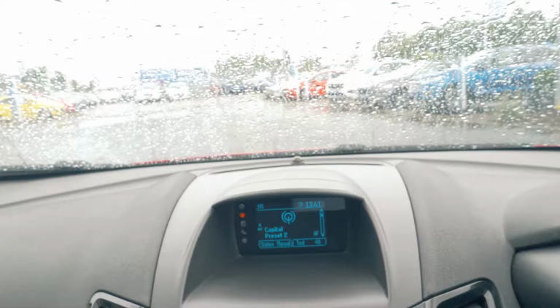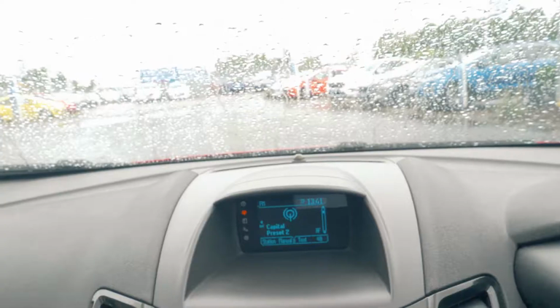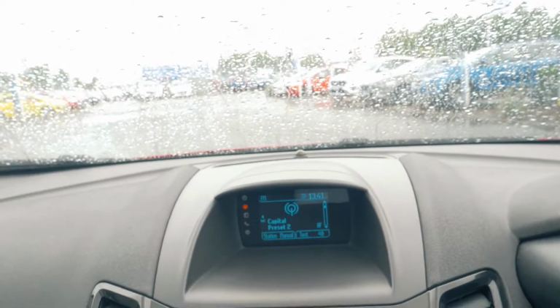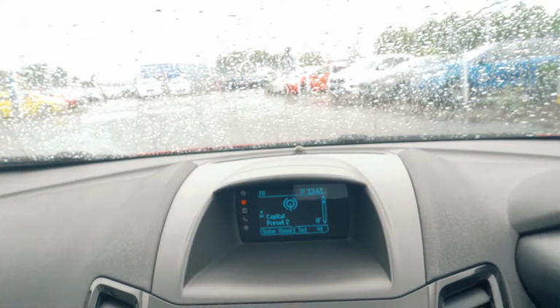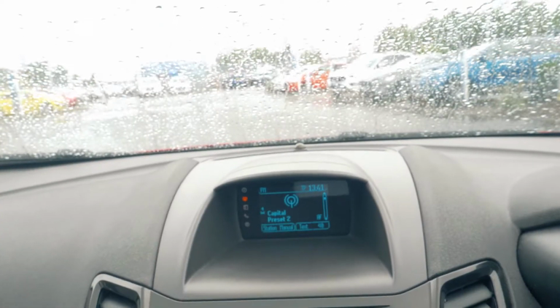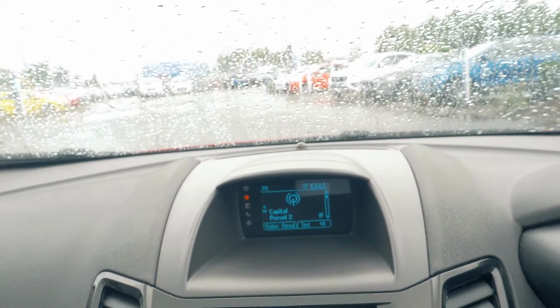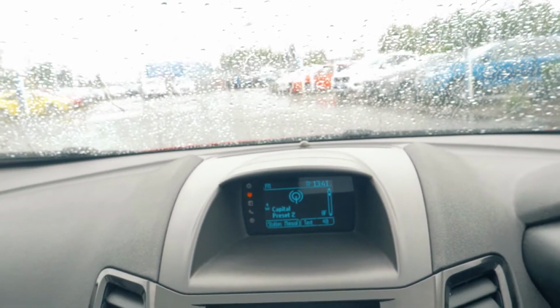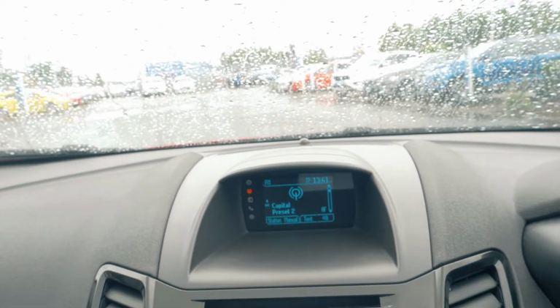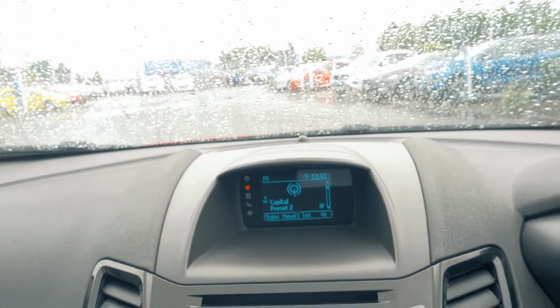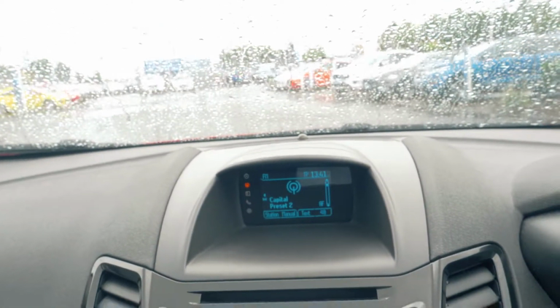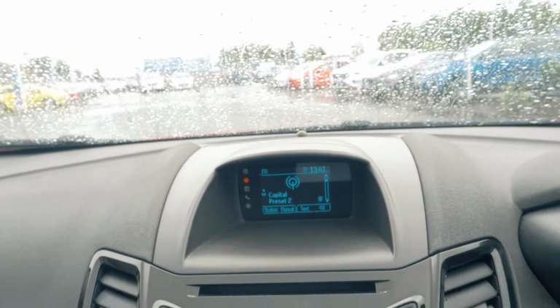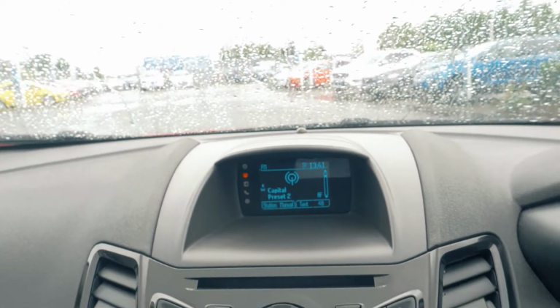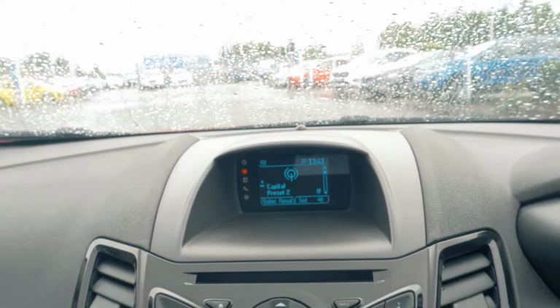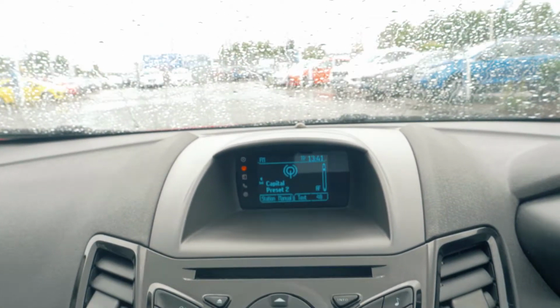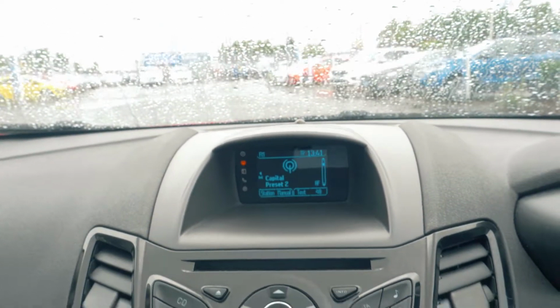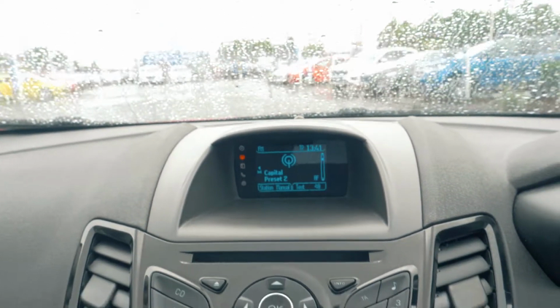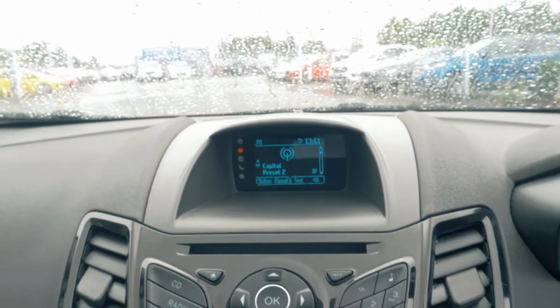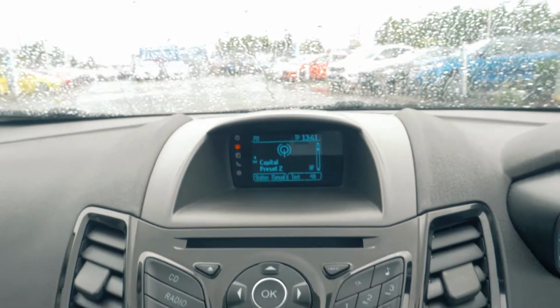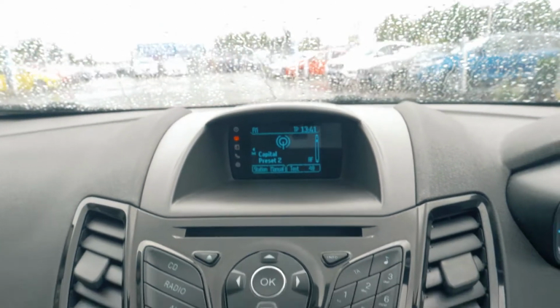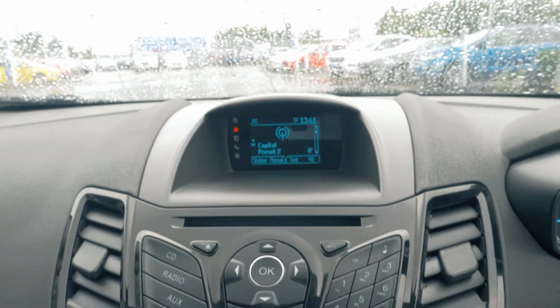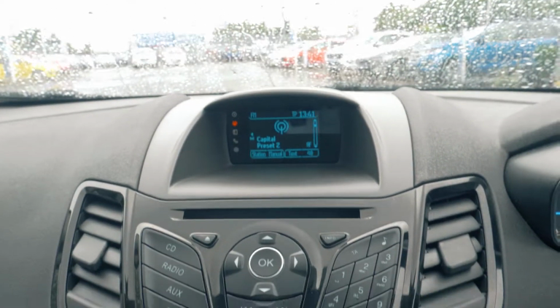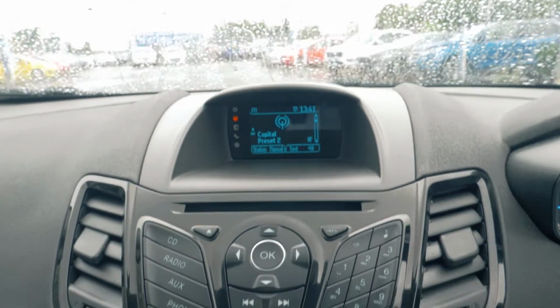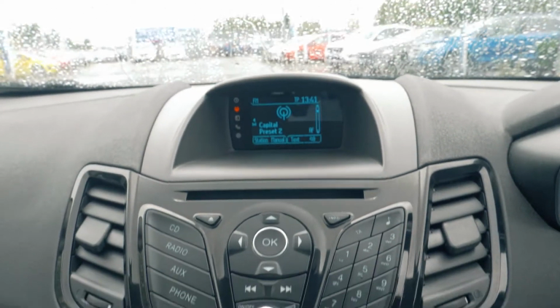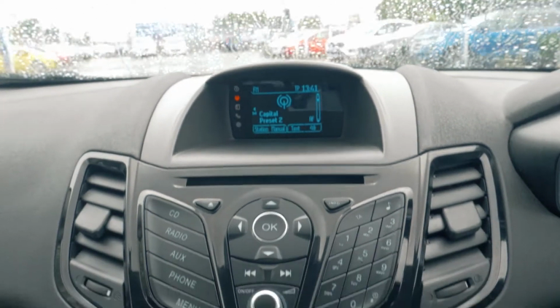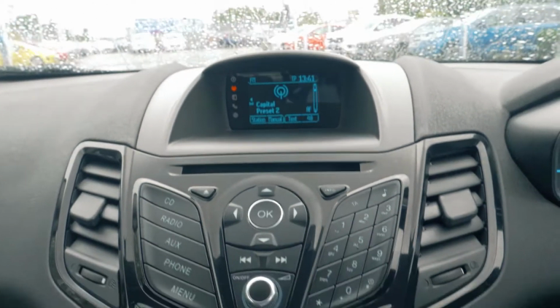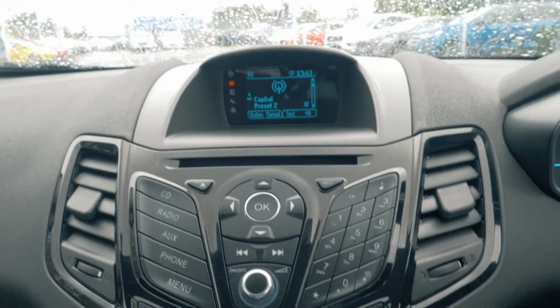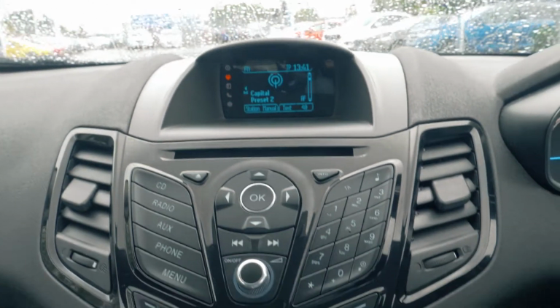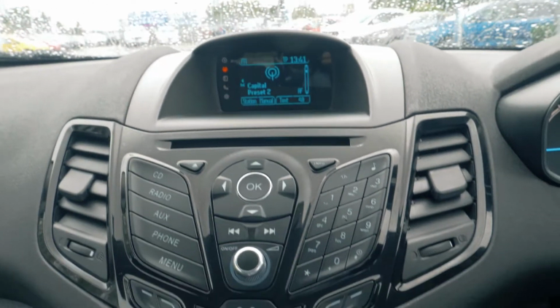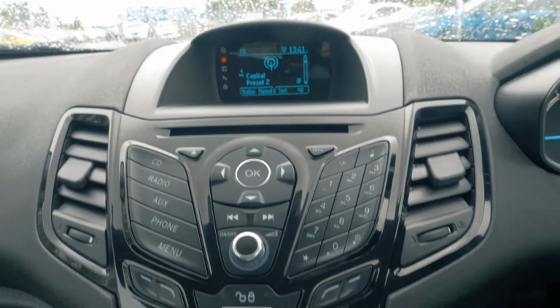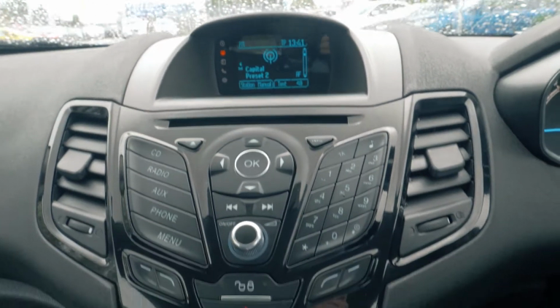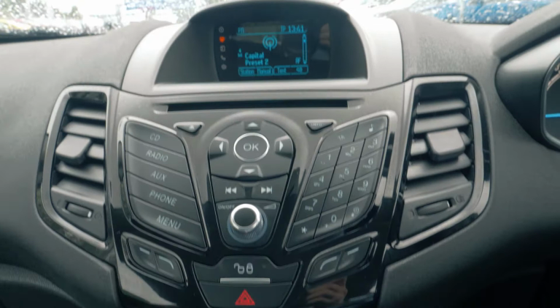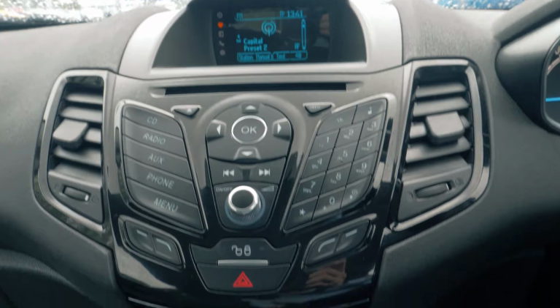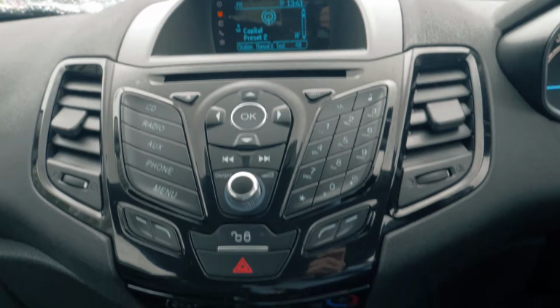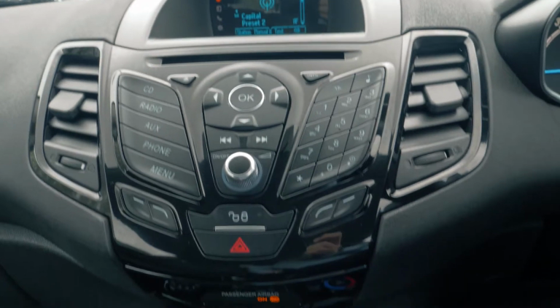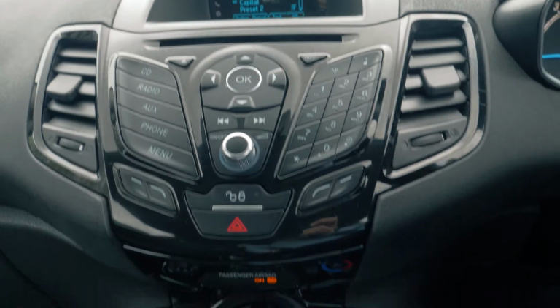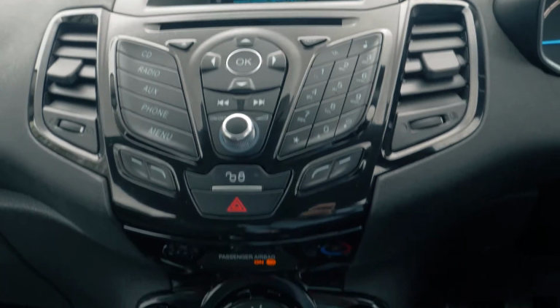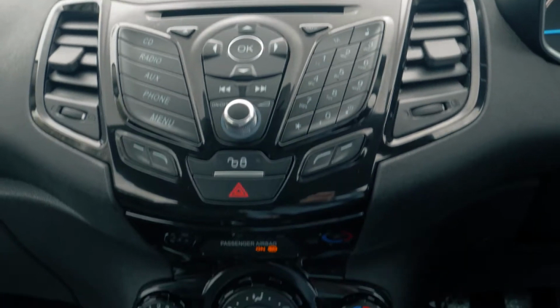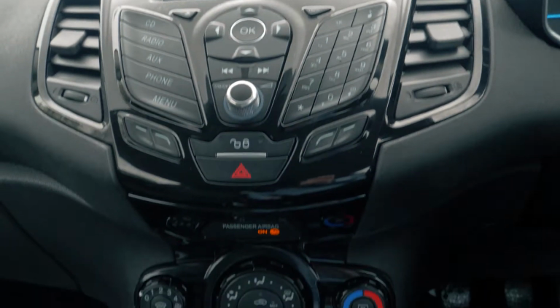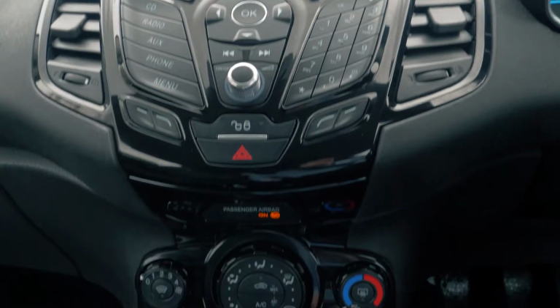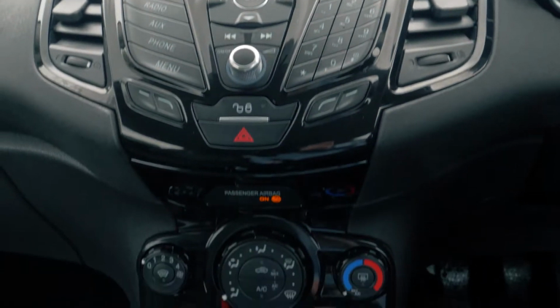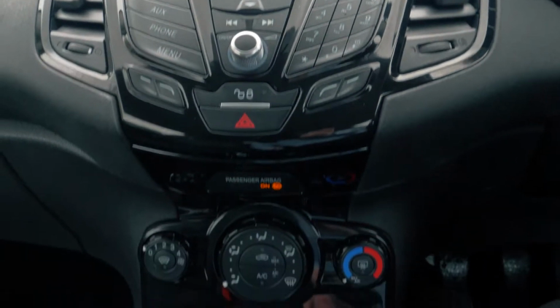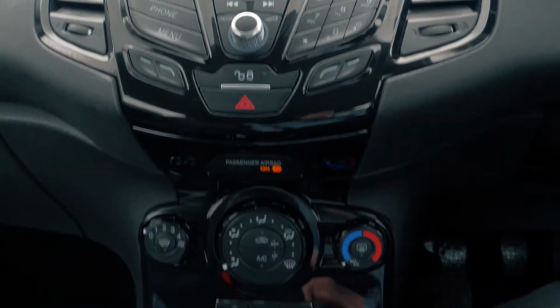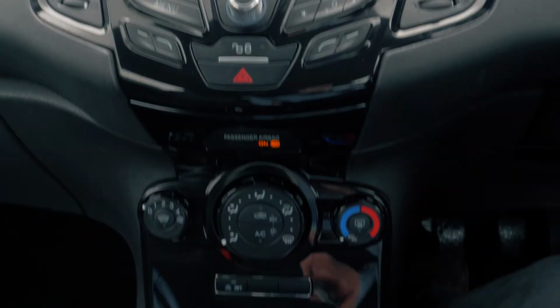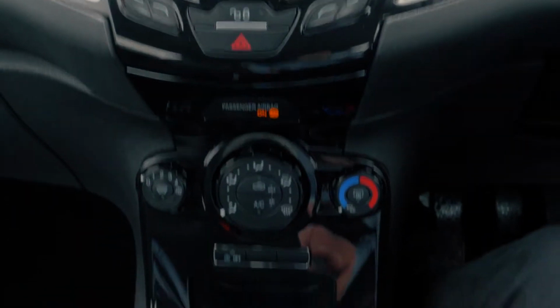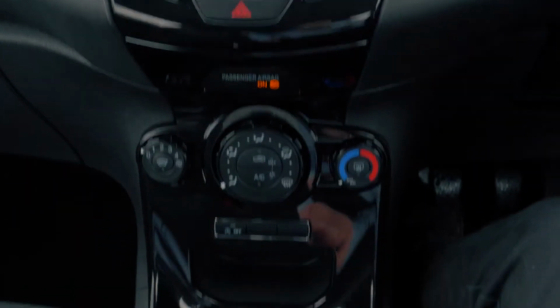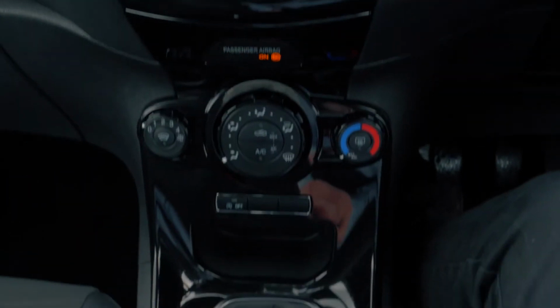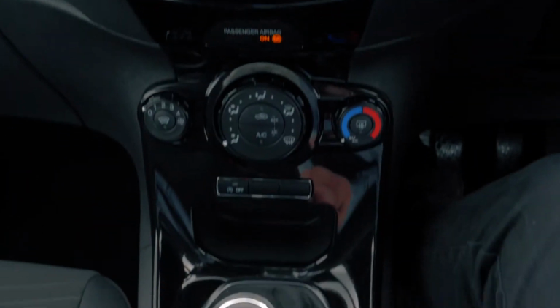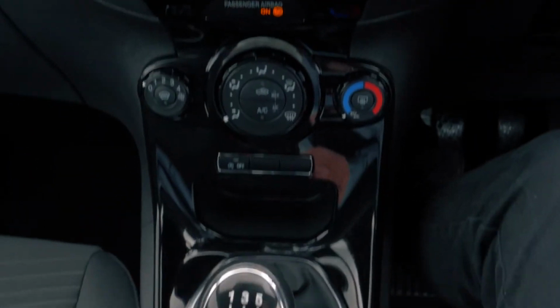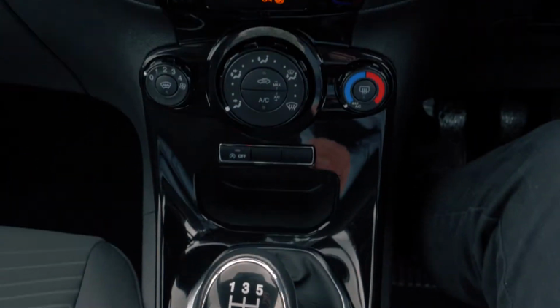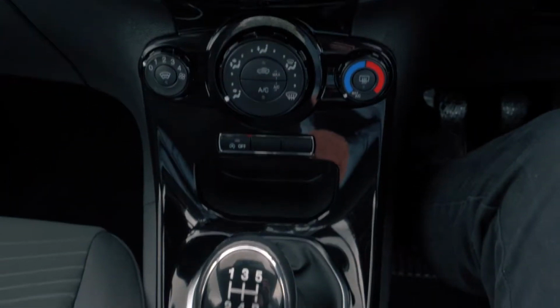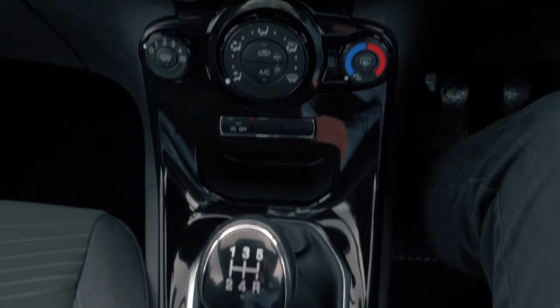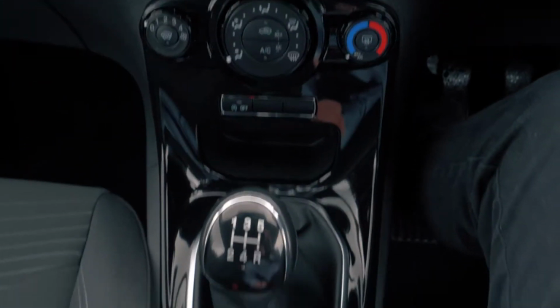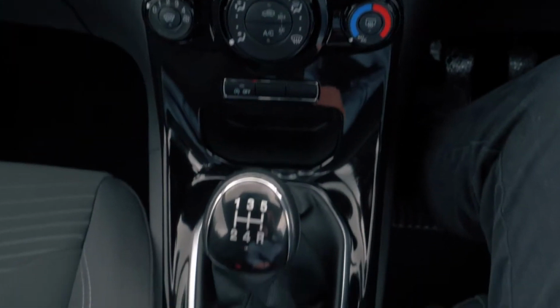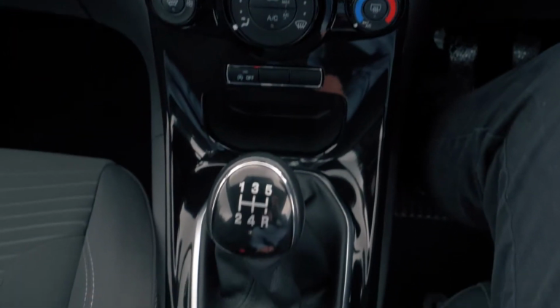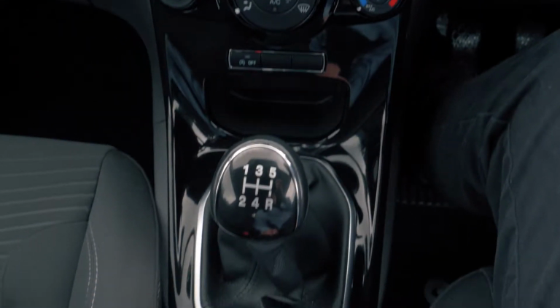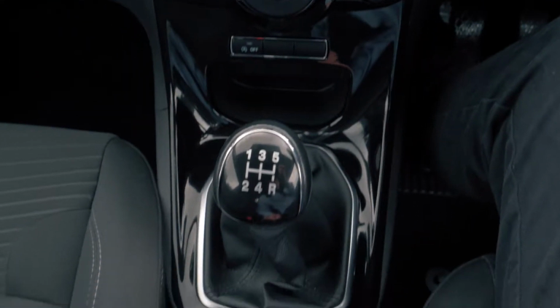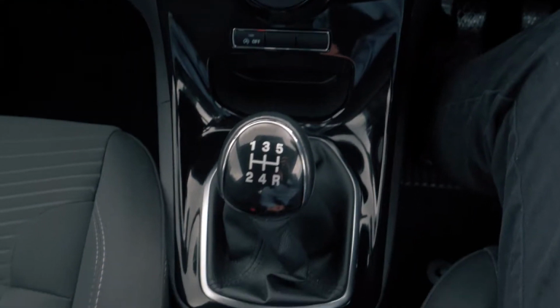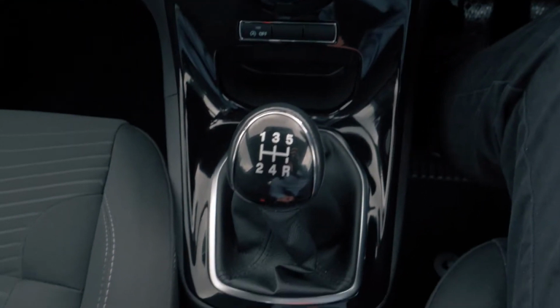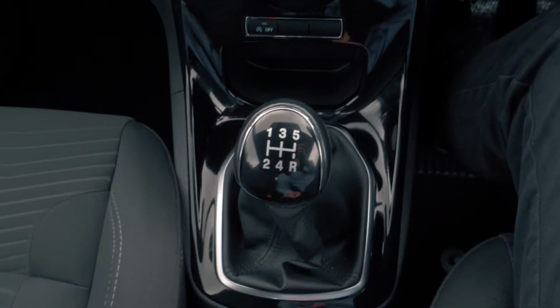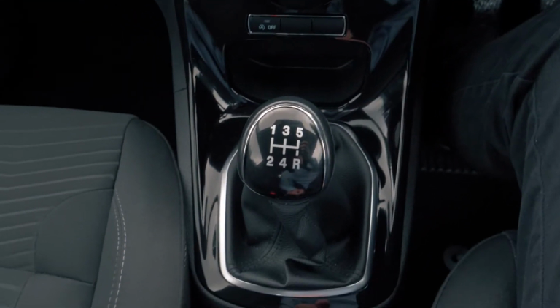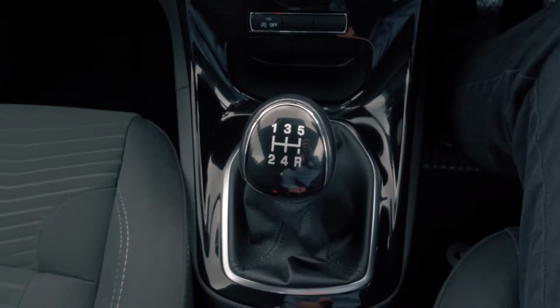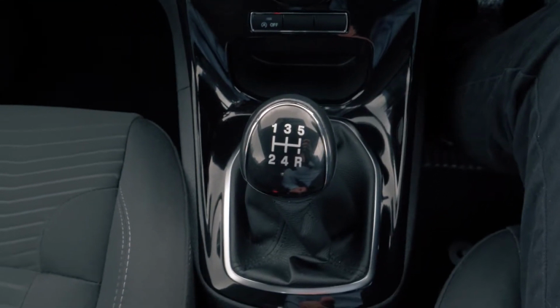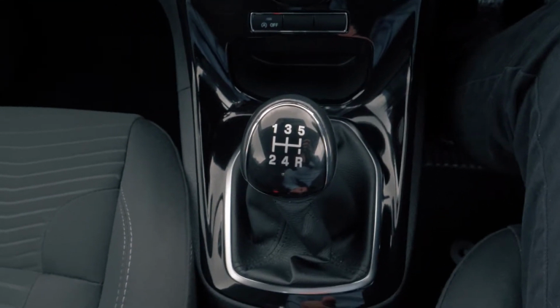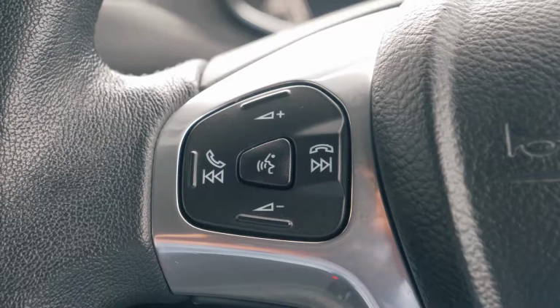There is a built-in CD player as well as Bluetooth and USB connectivity, so you can hook your phone up to the car.